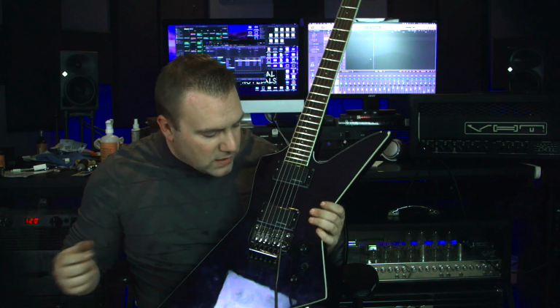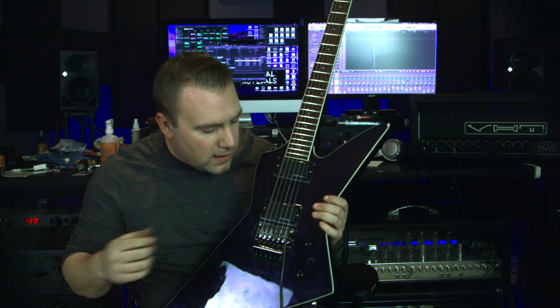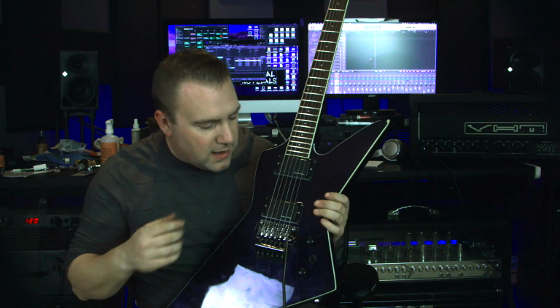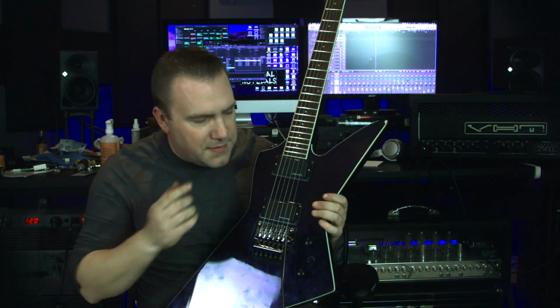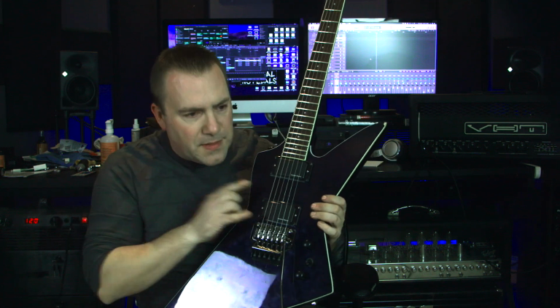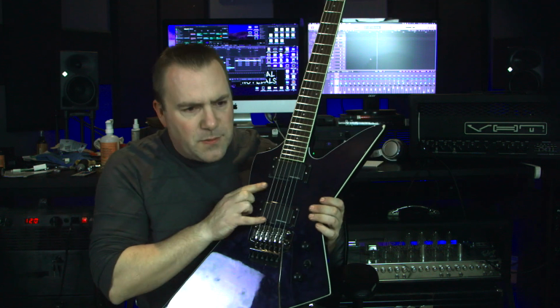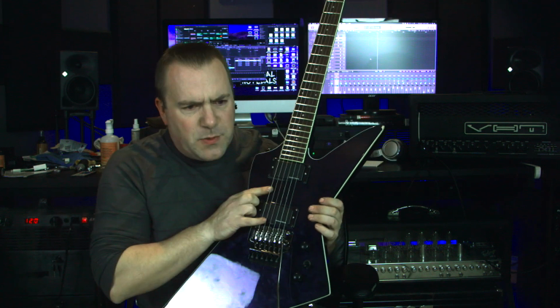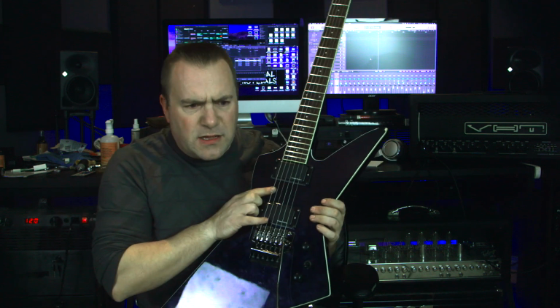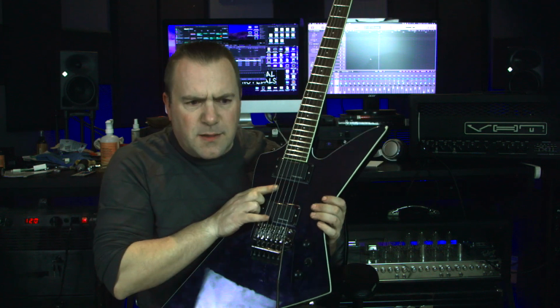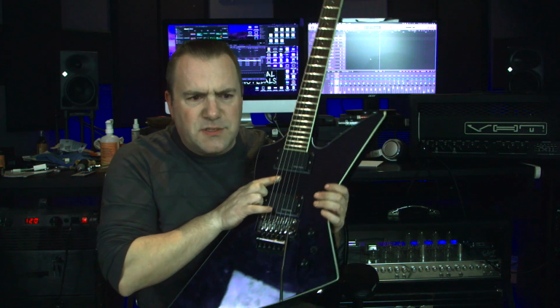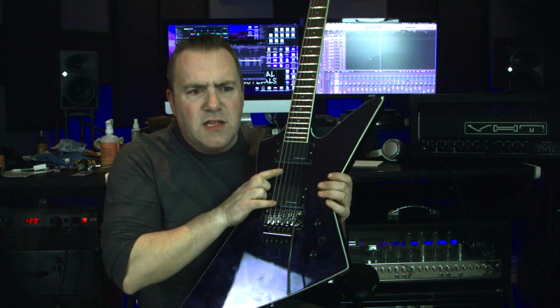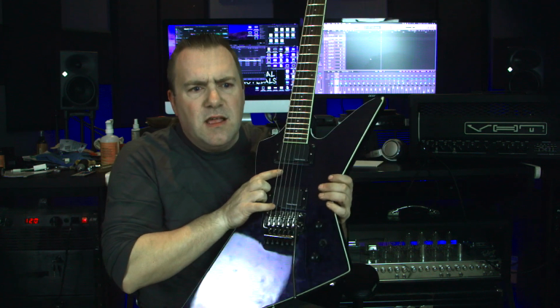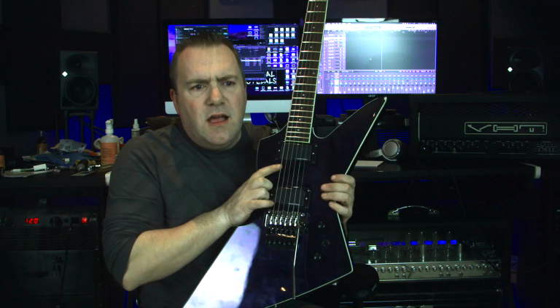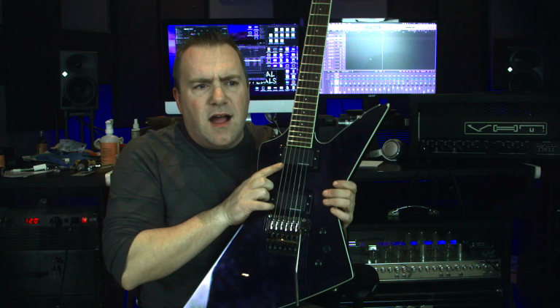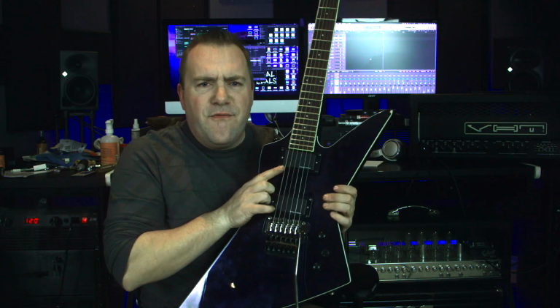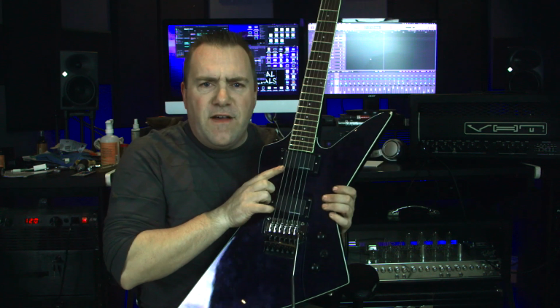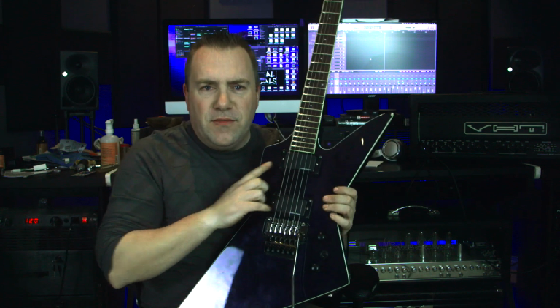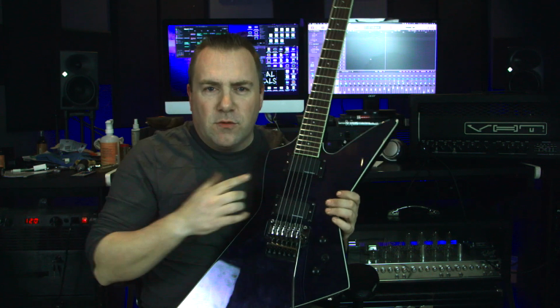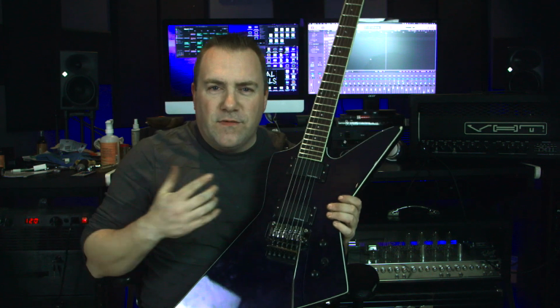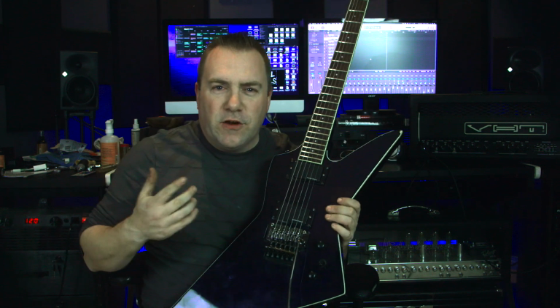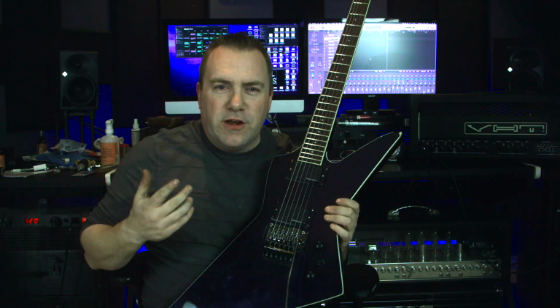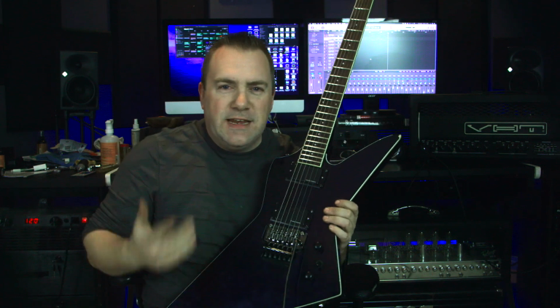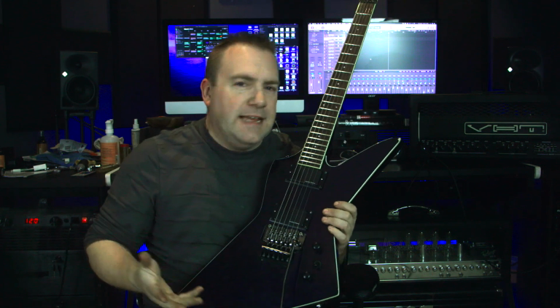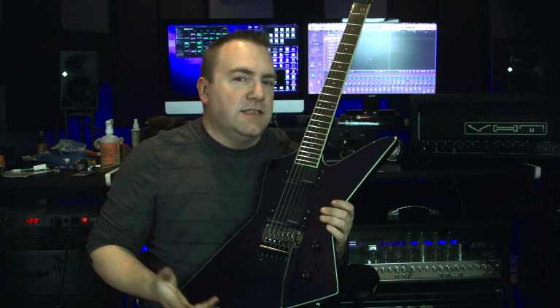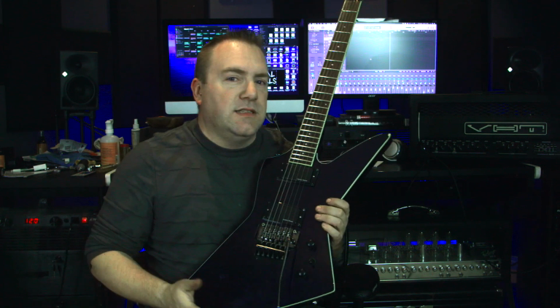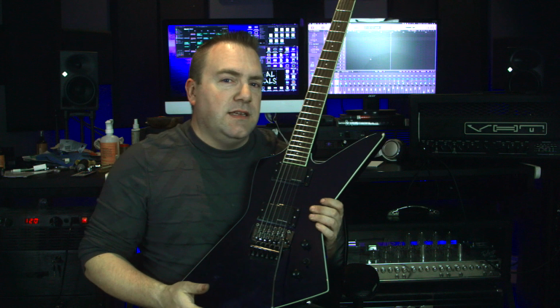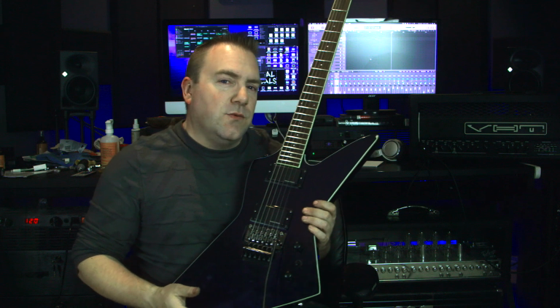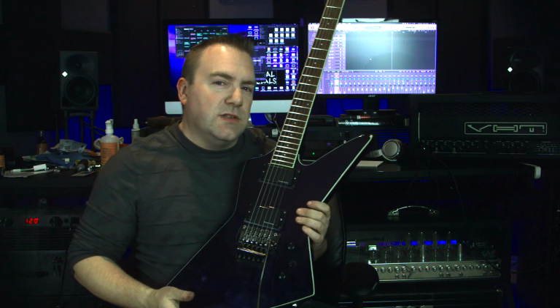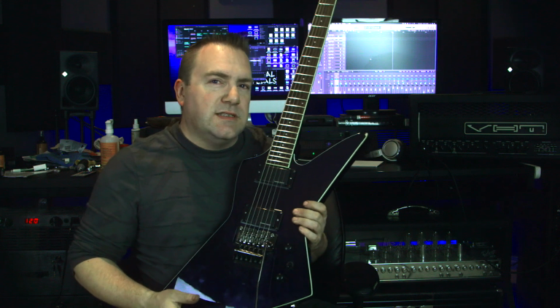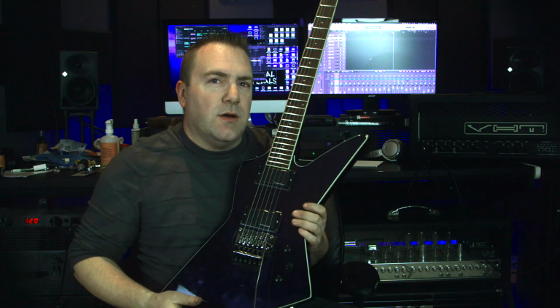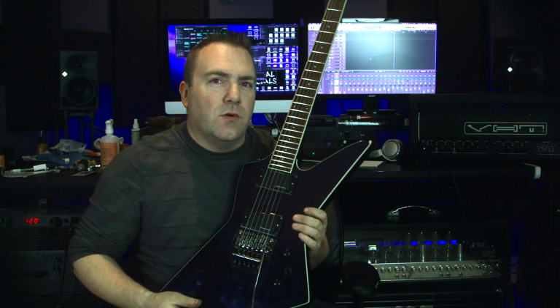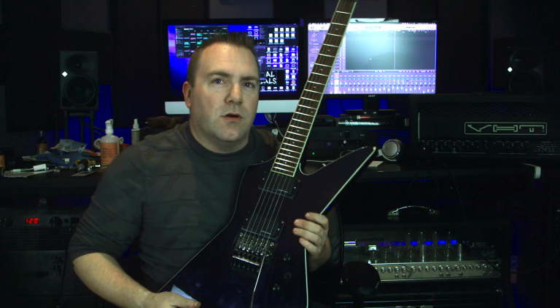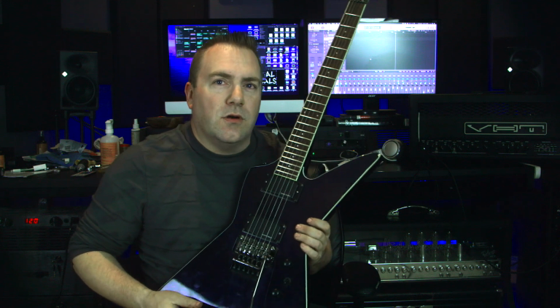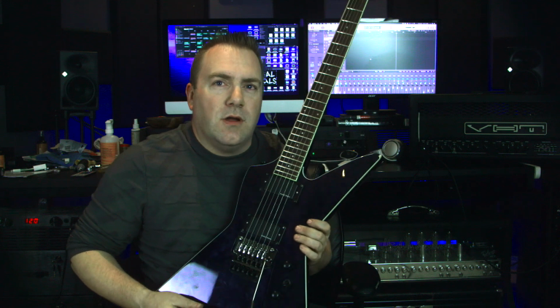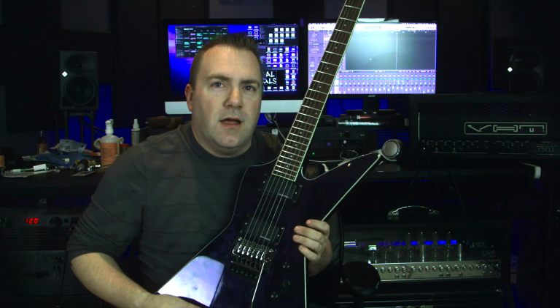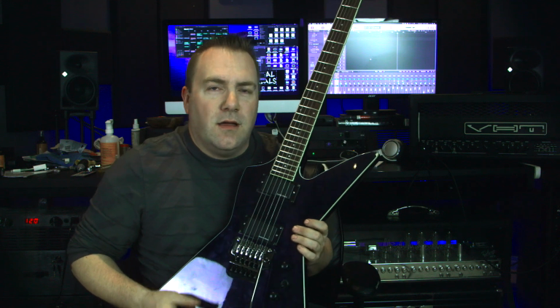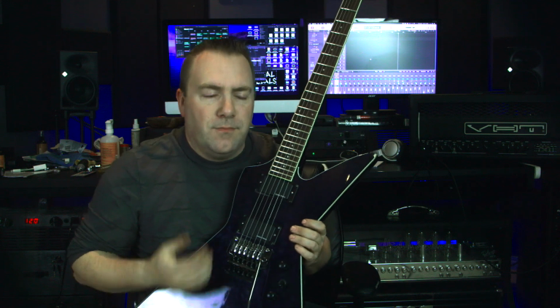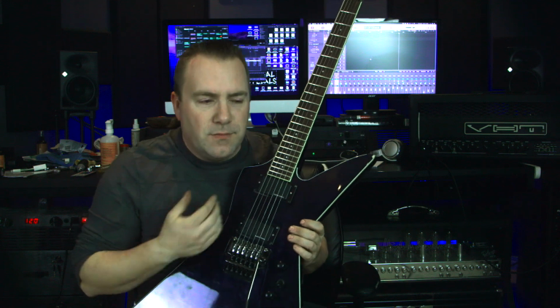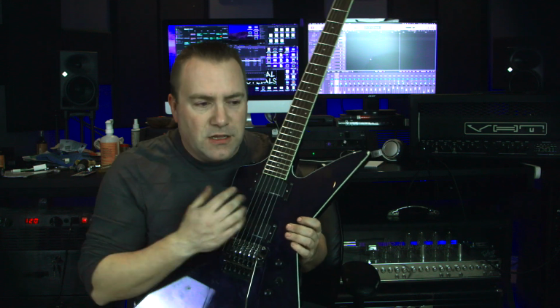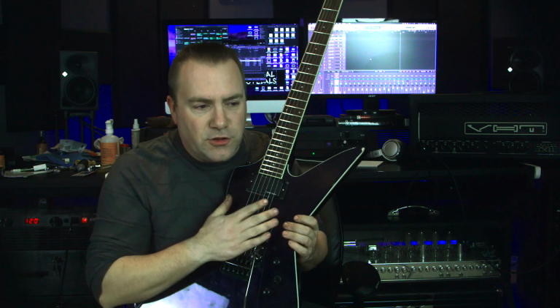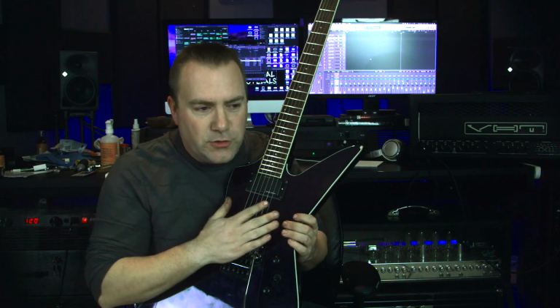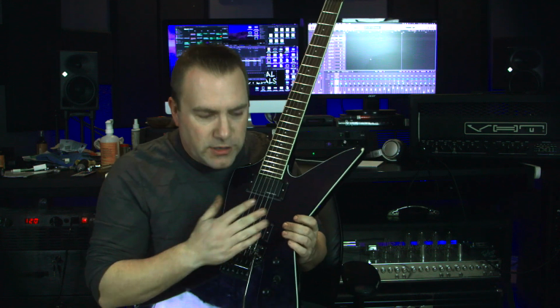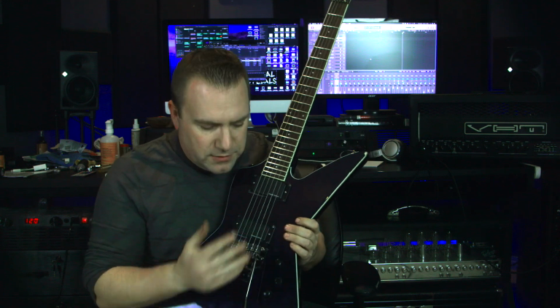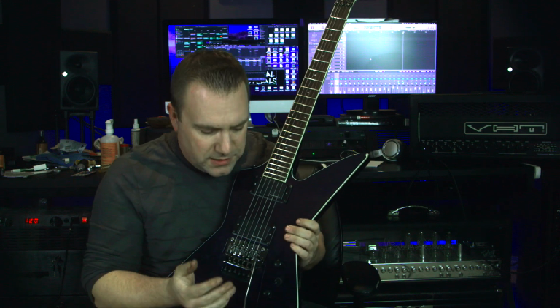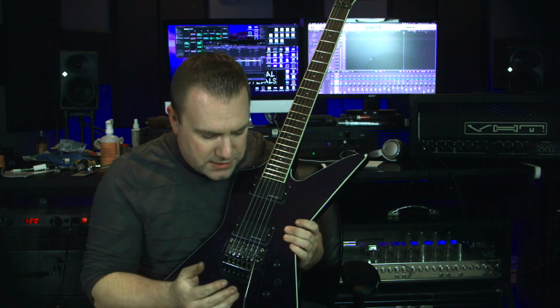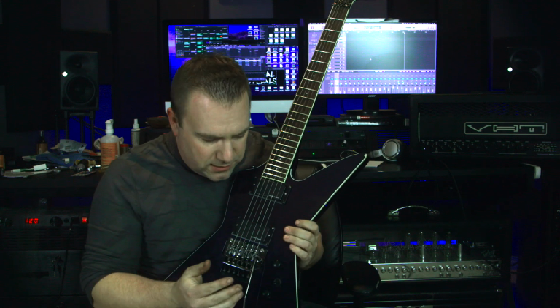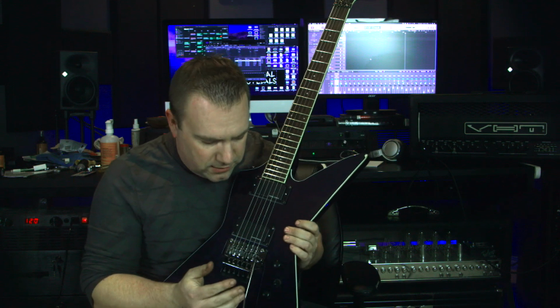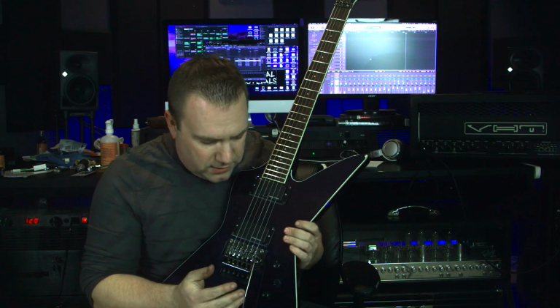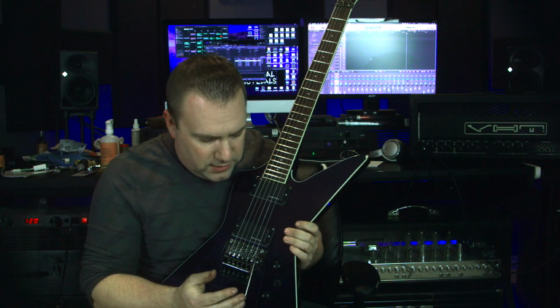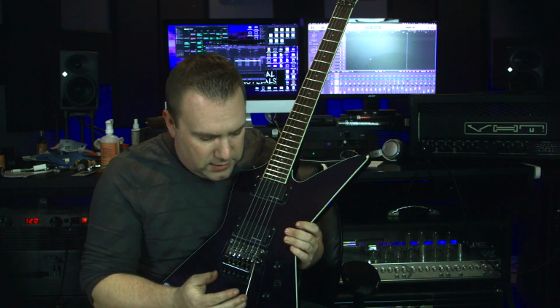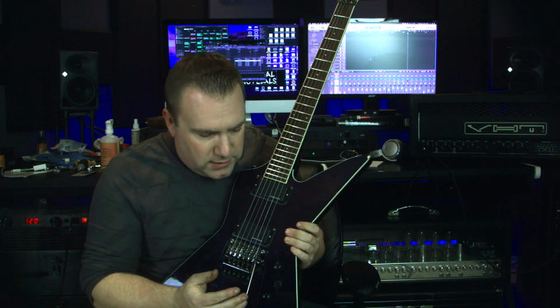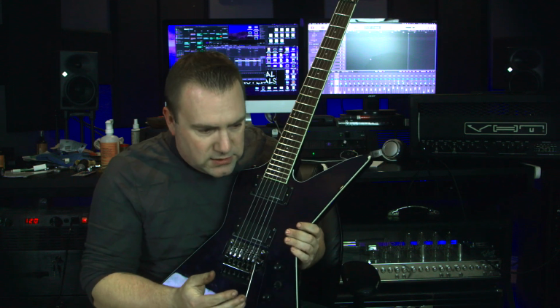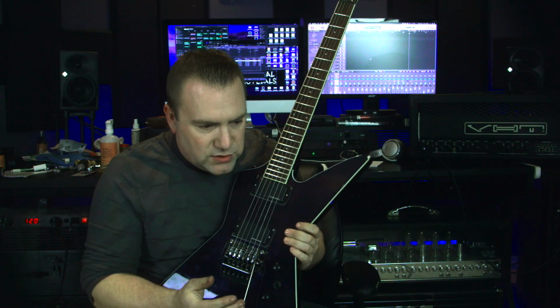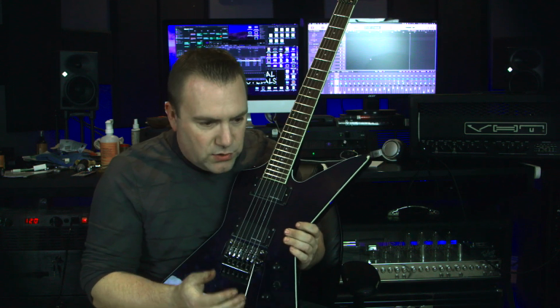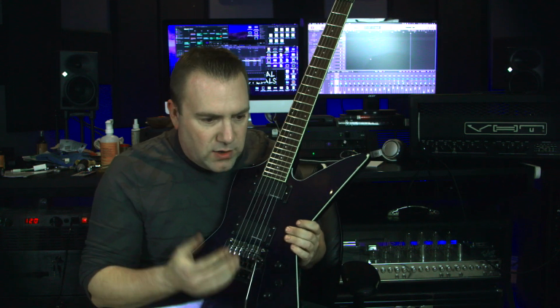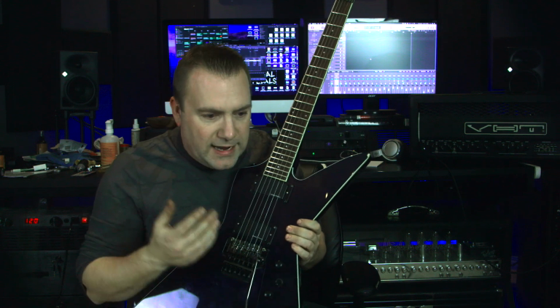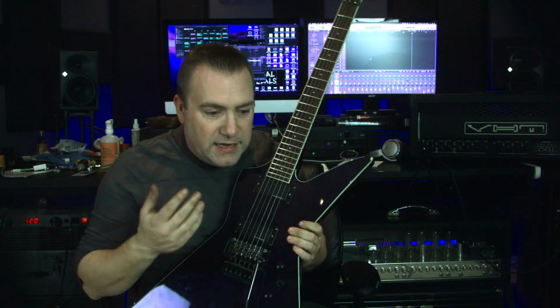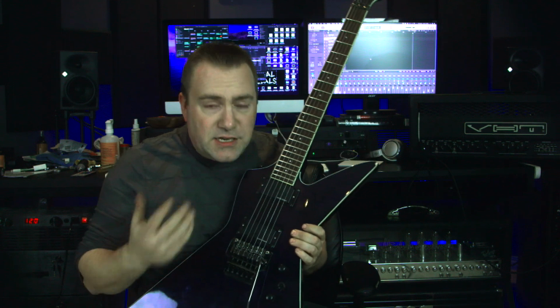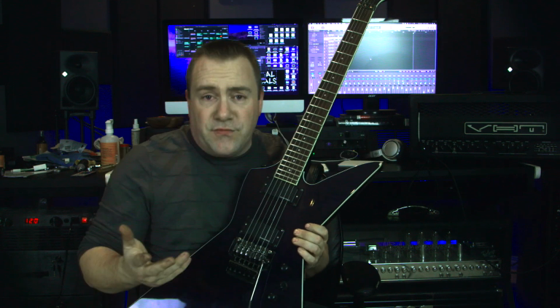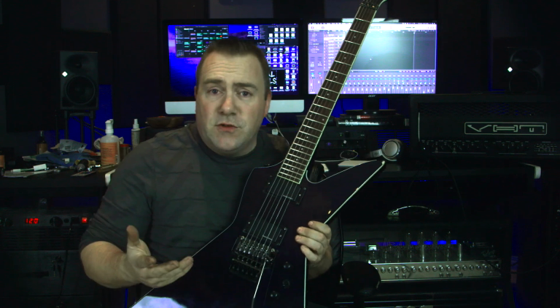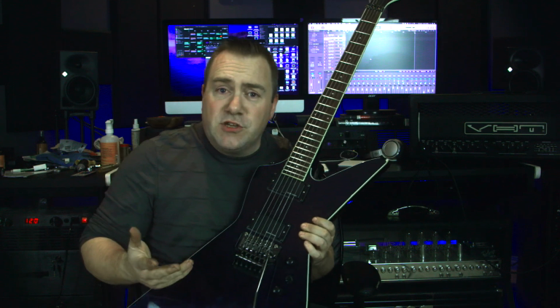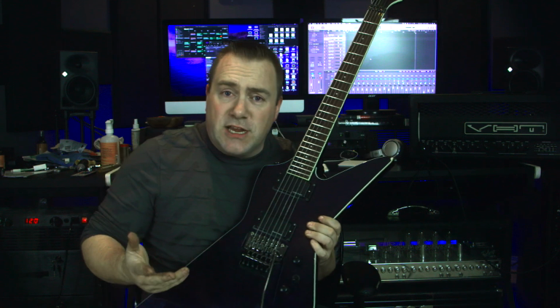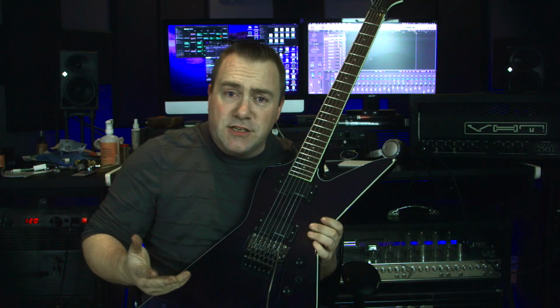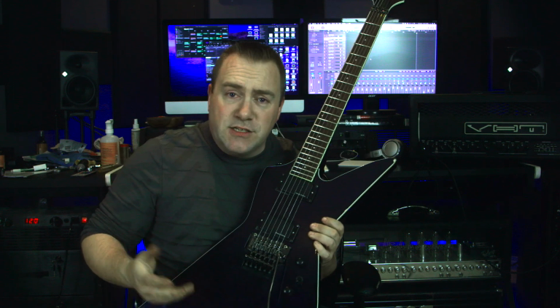And then the pickups — I found they were very nasally, the ones that were included on the guitar. So I did a few changes.